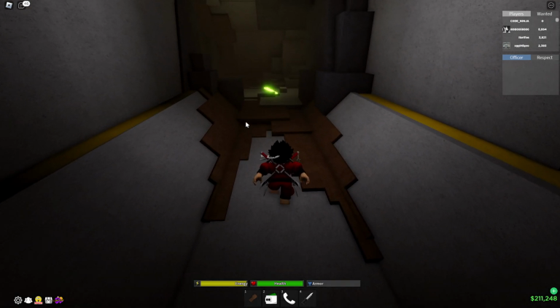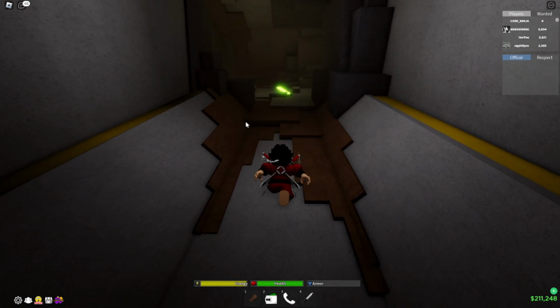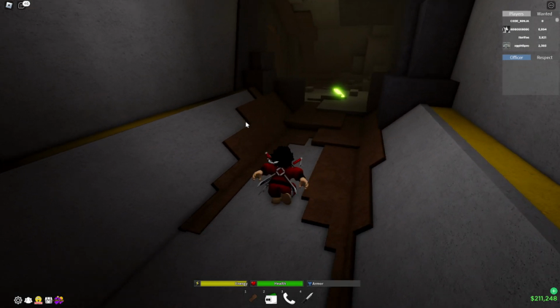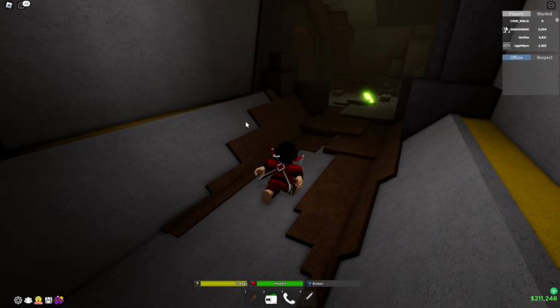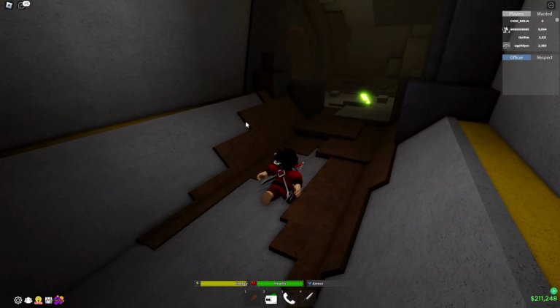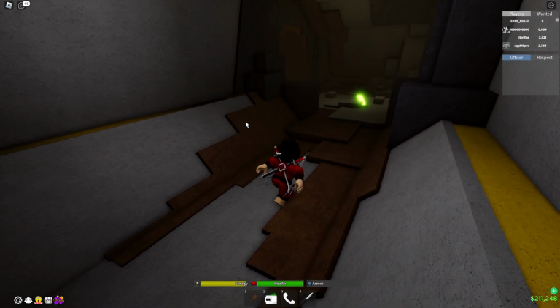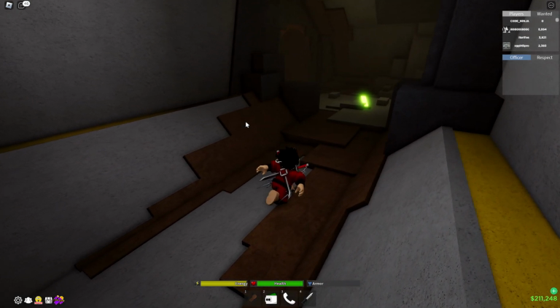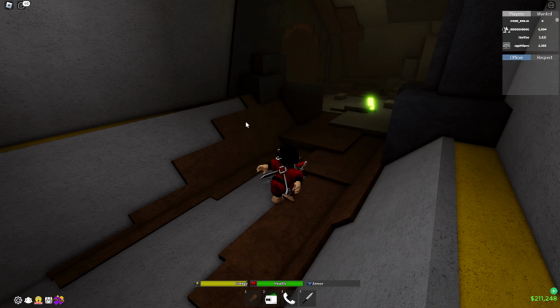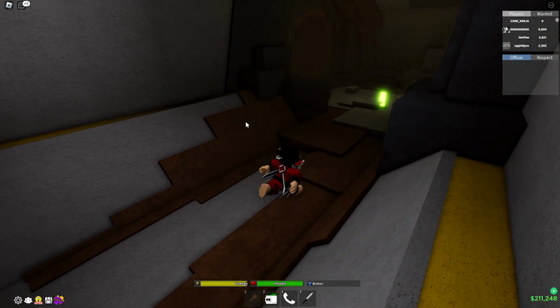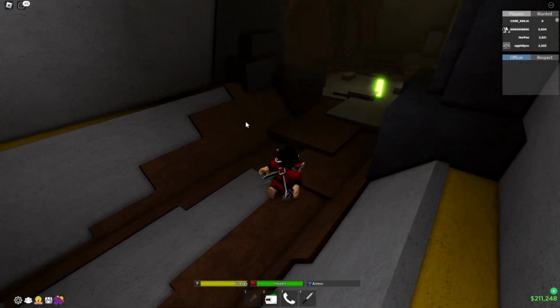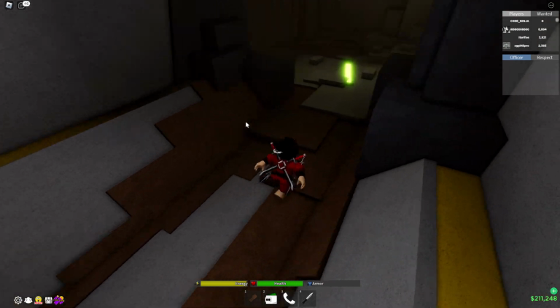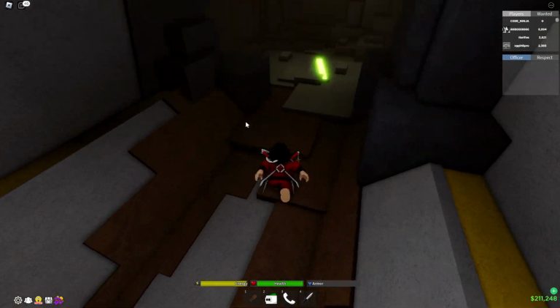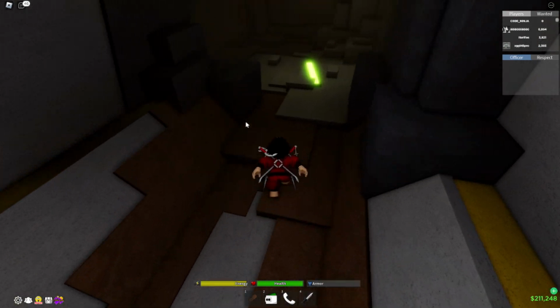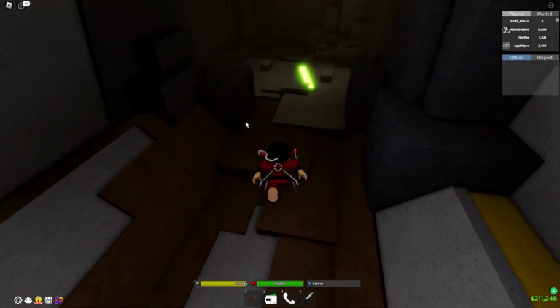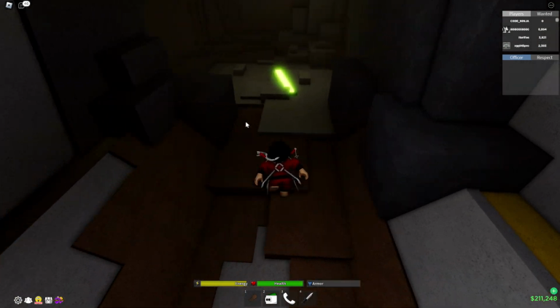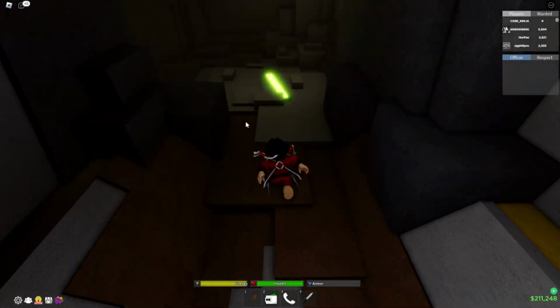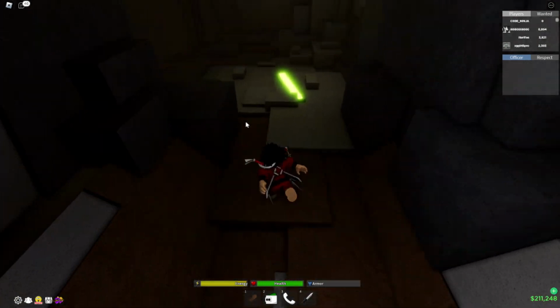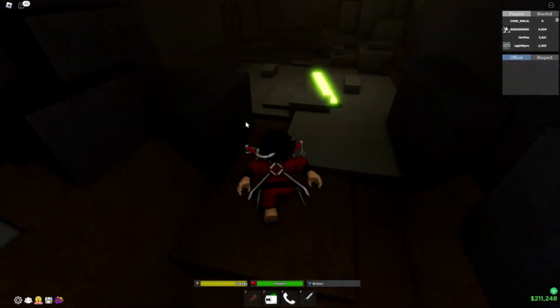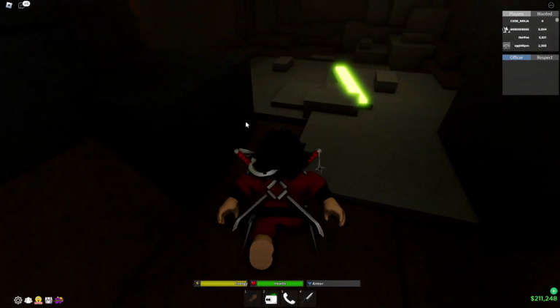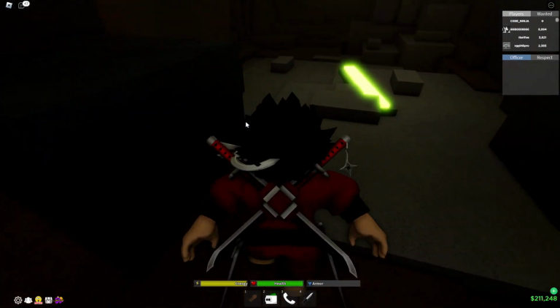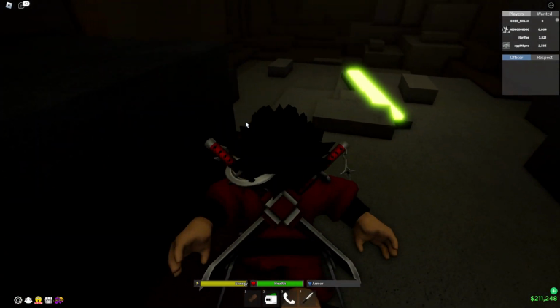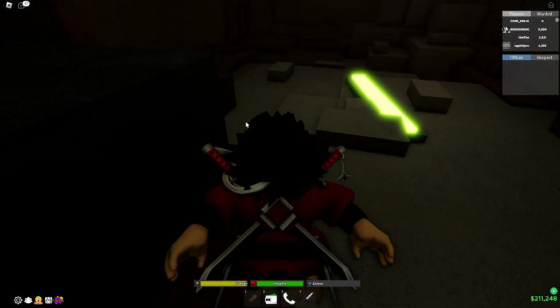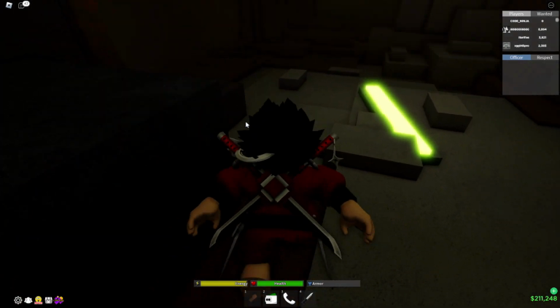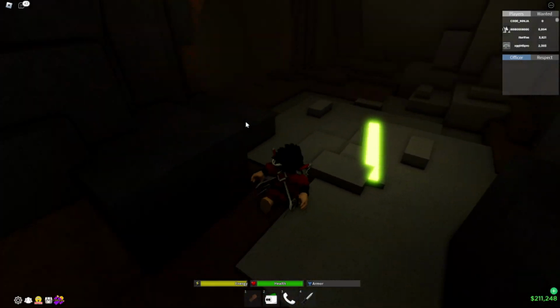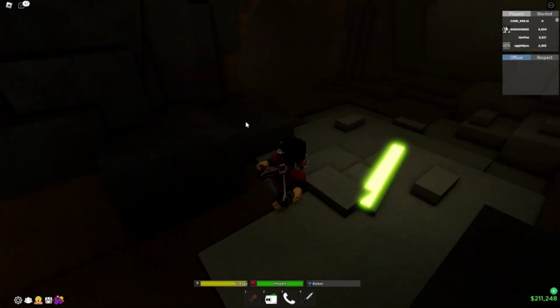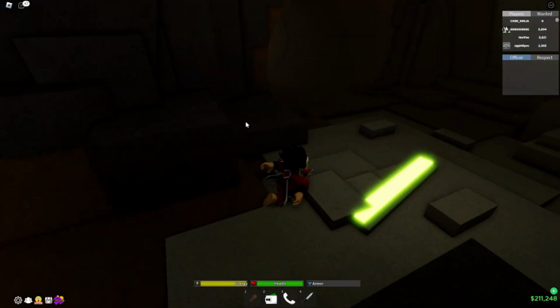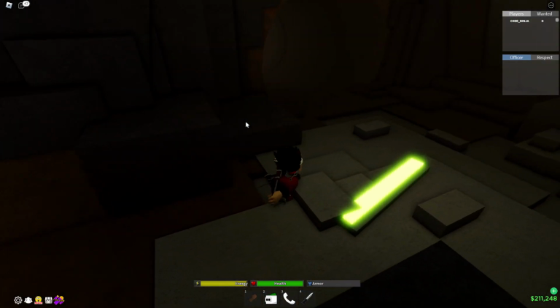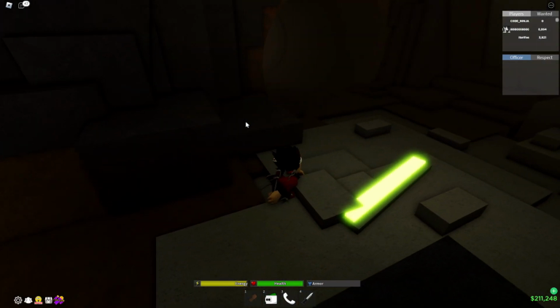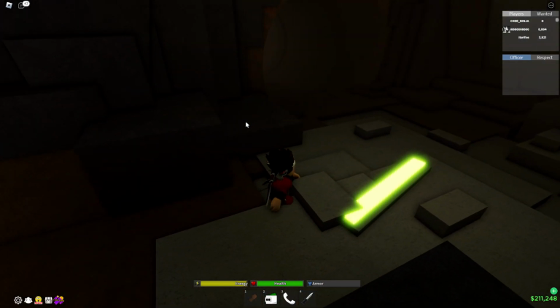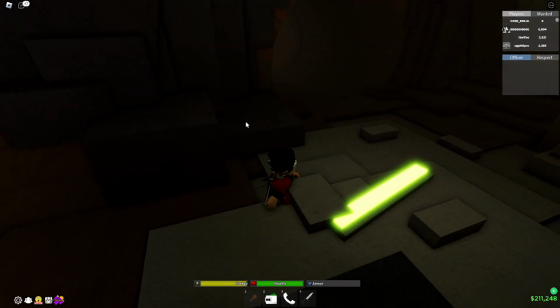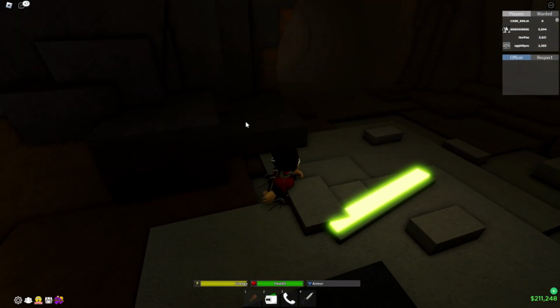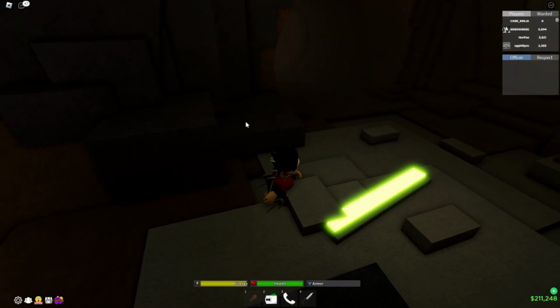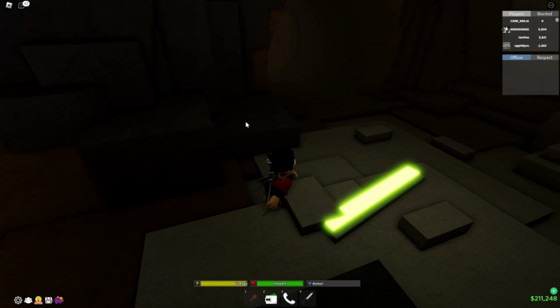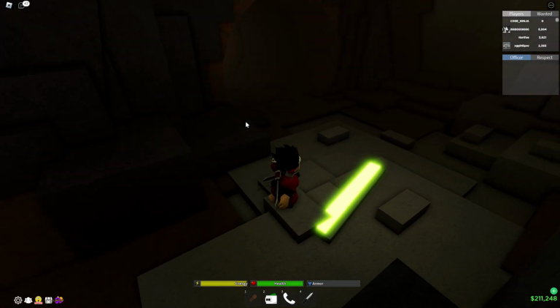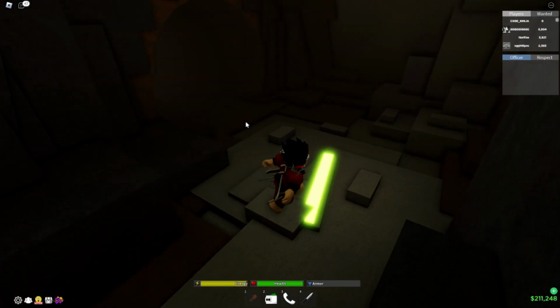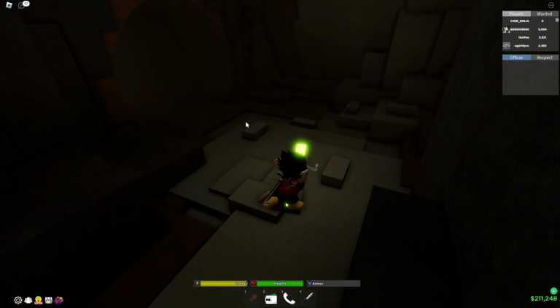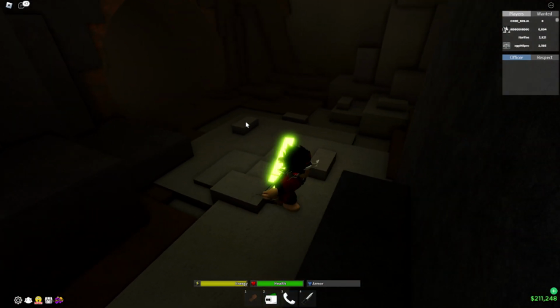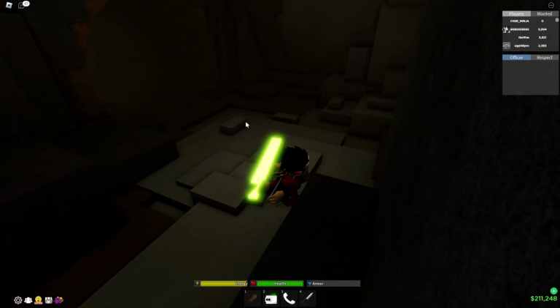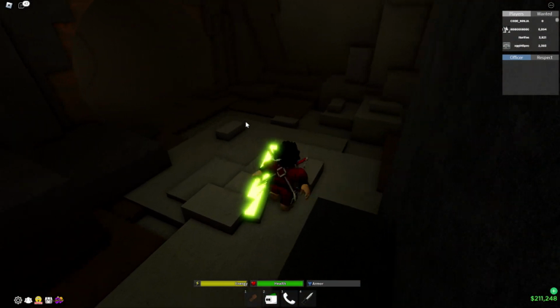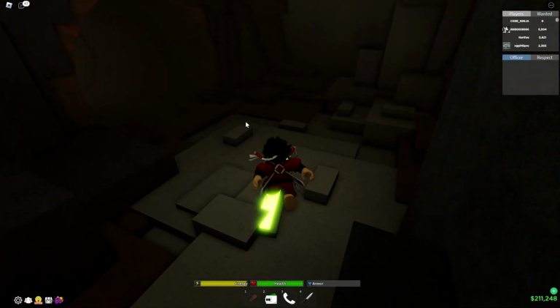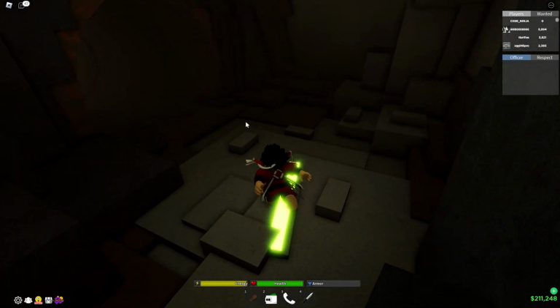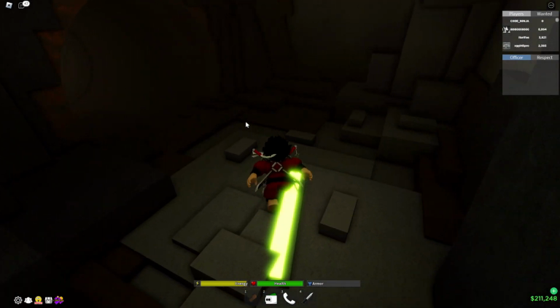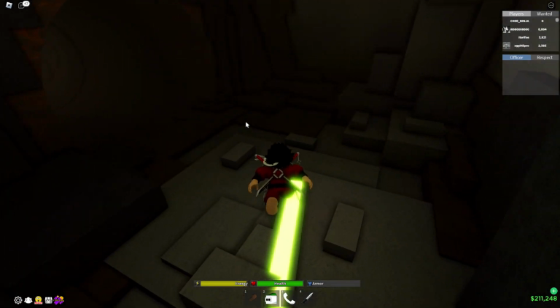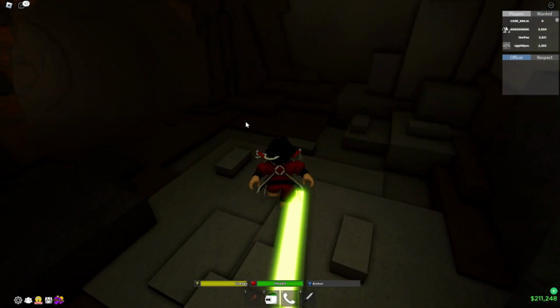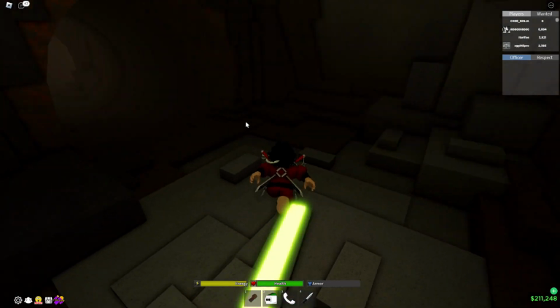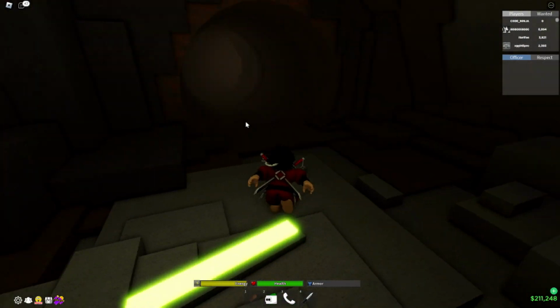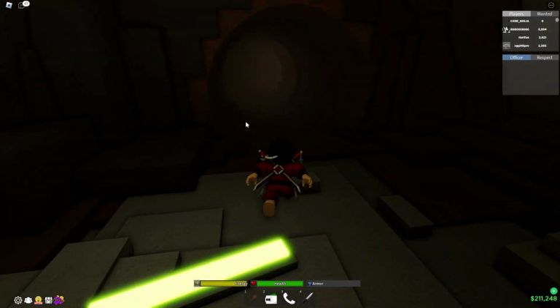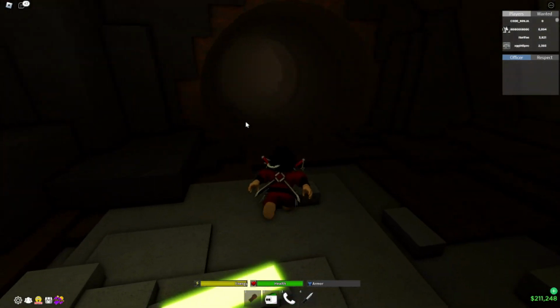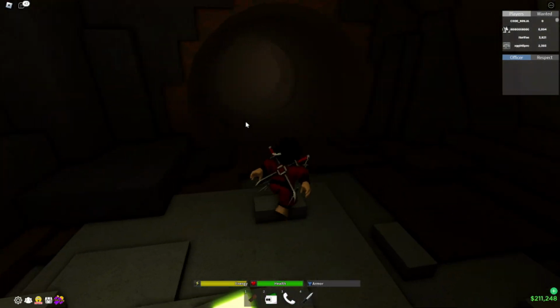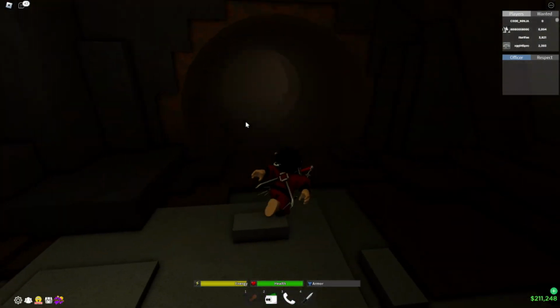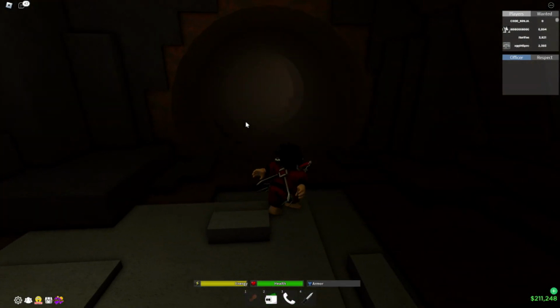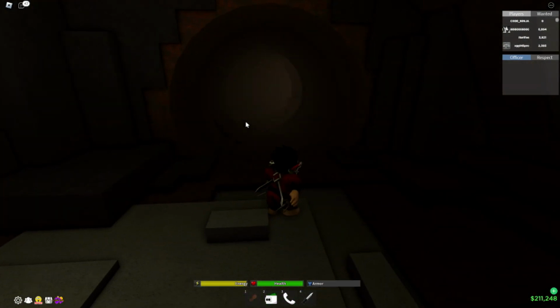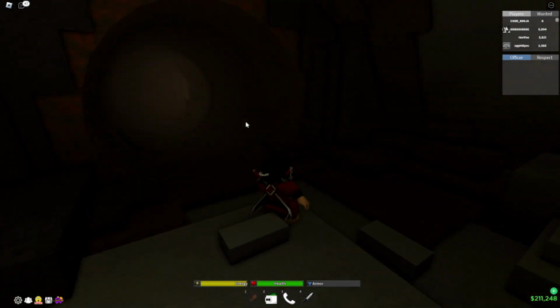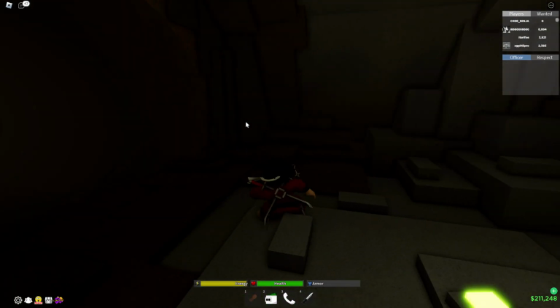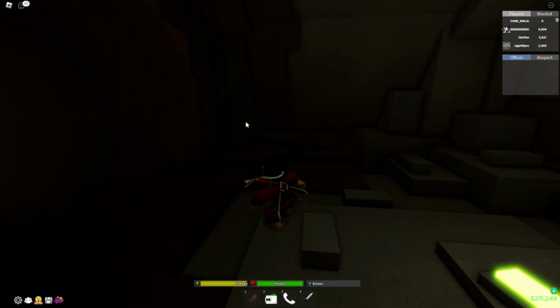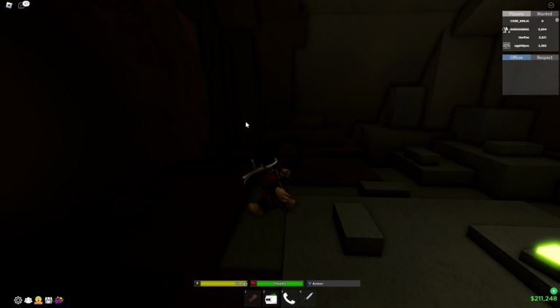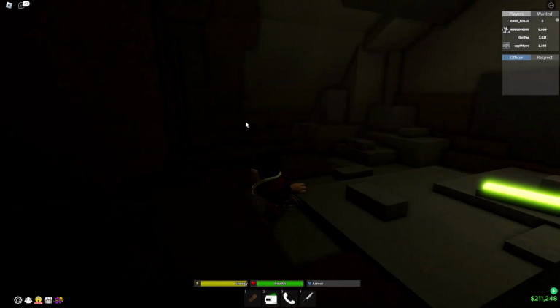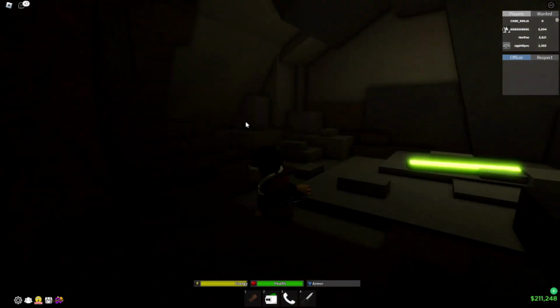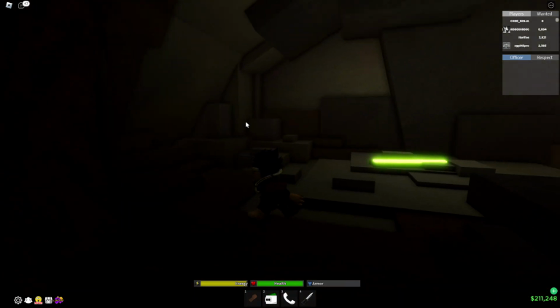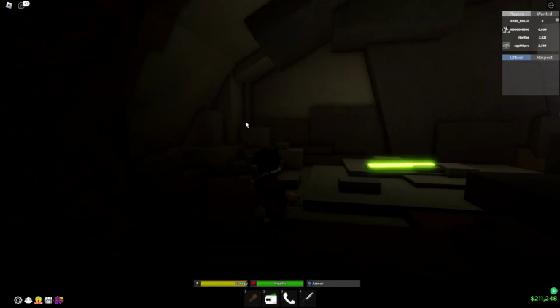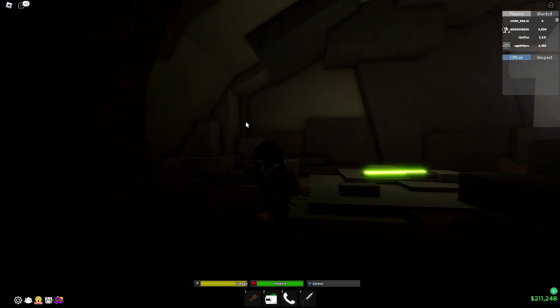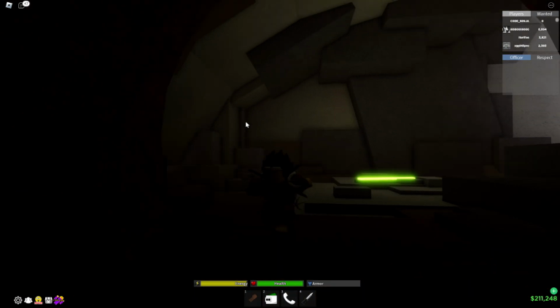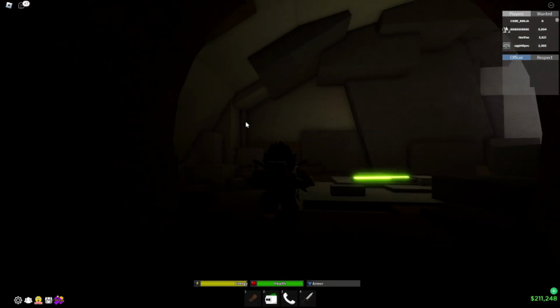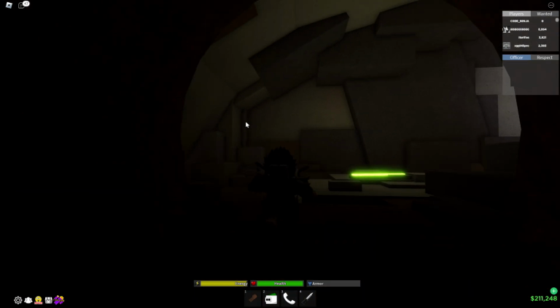What is this place? I've never been here. This is like a green light over here. And there's like a tunnel.